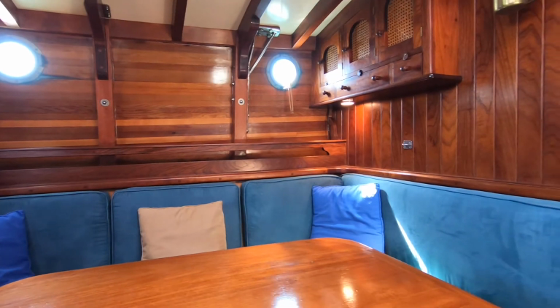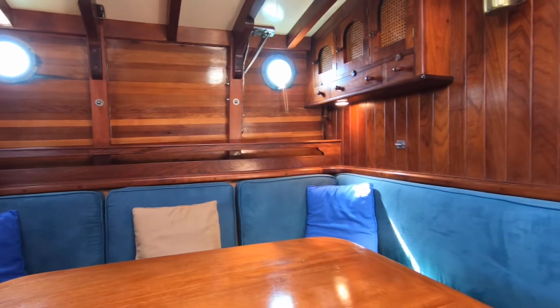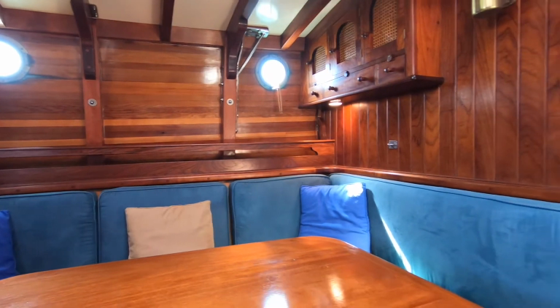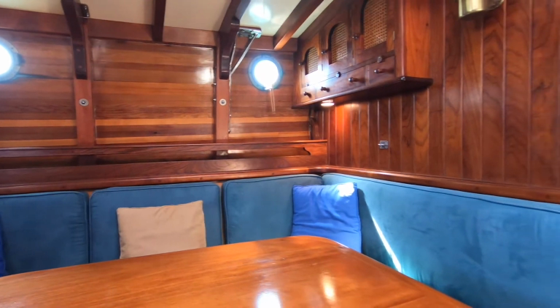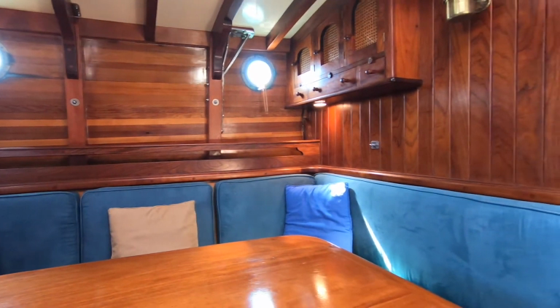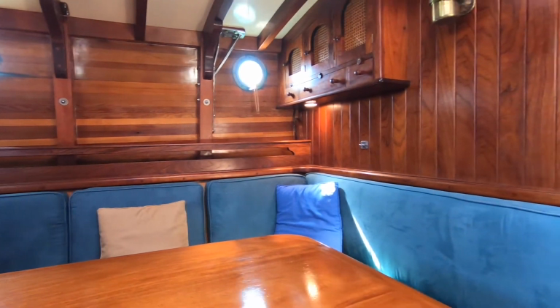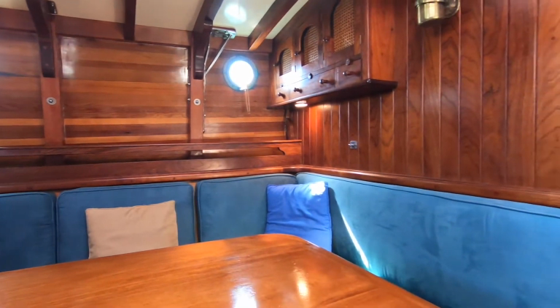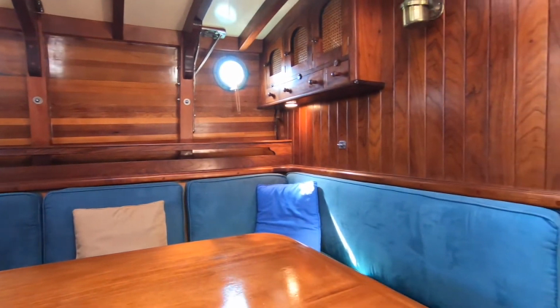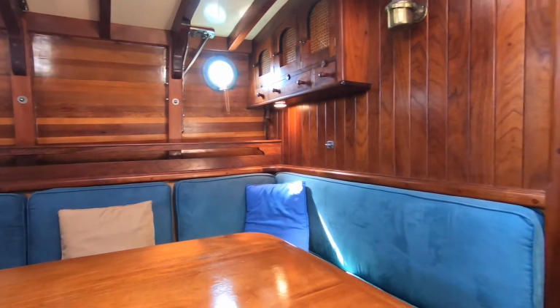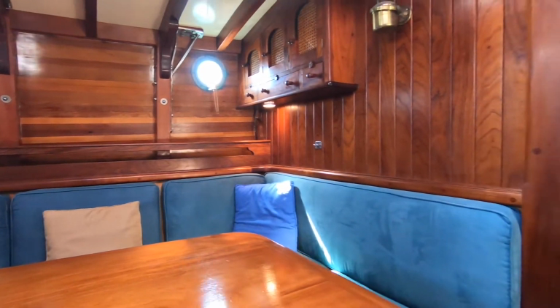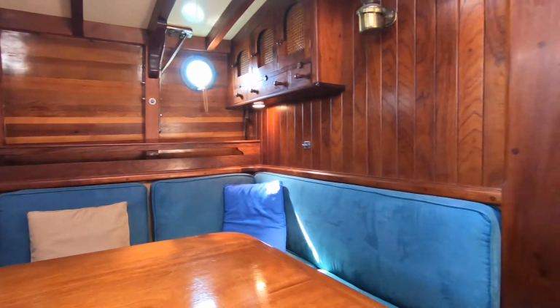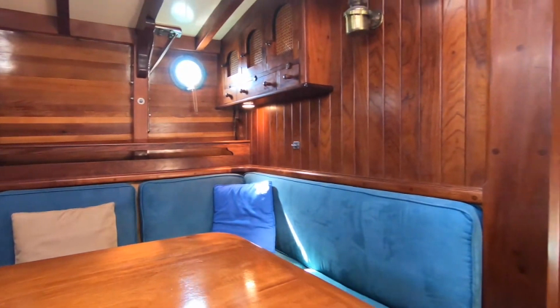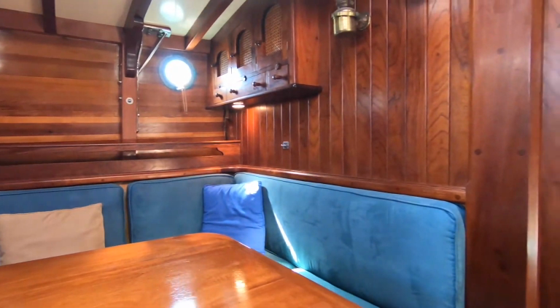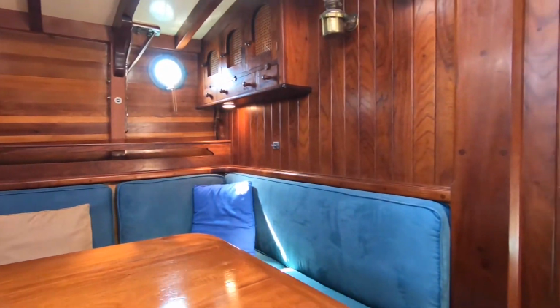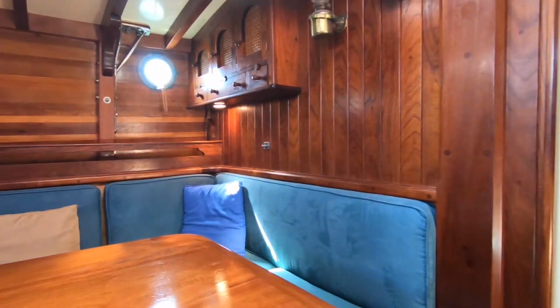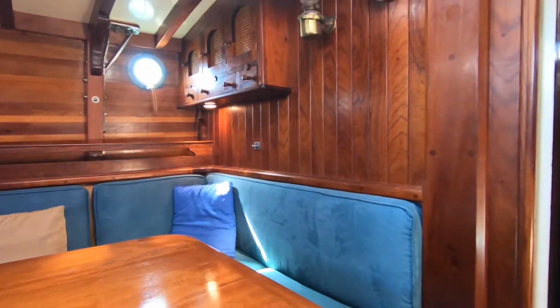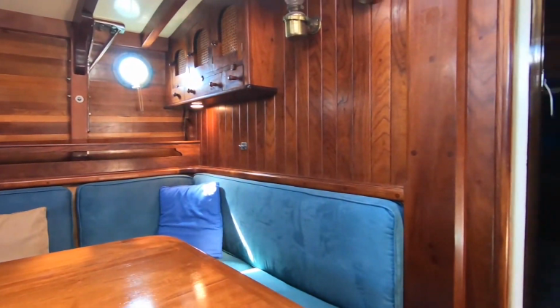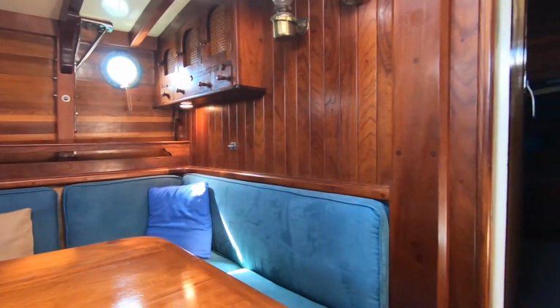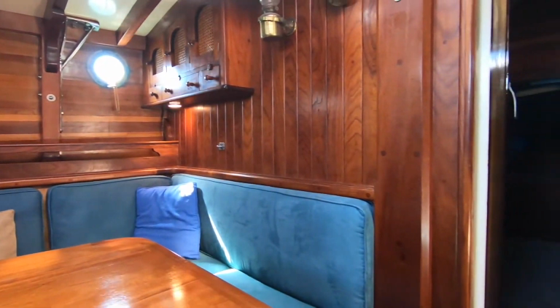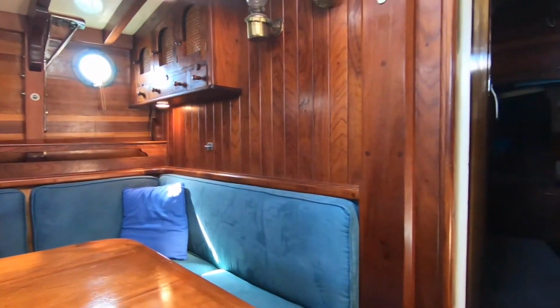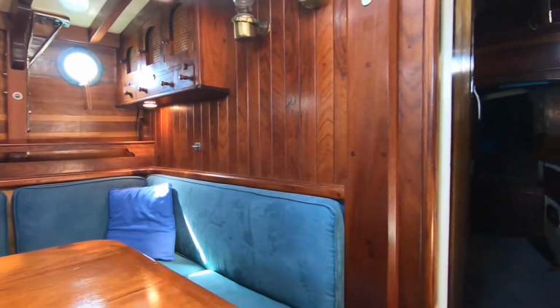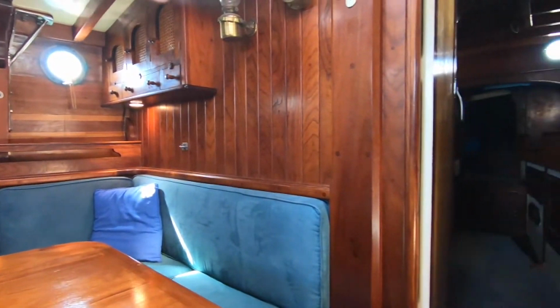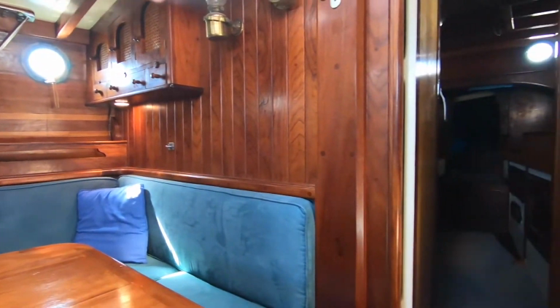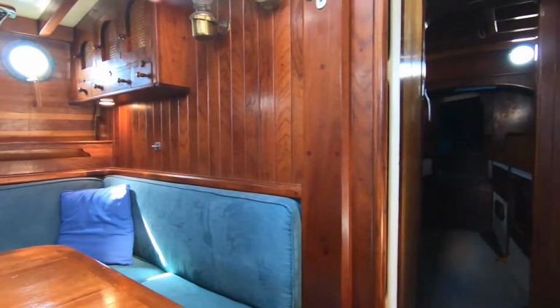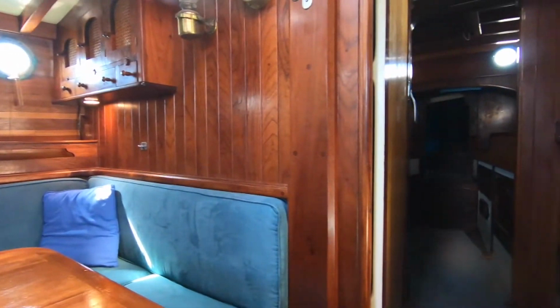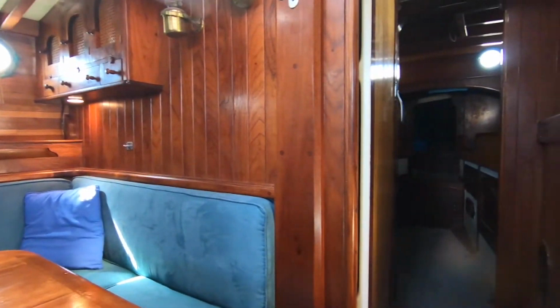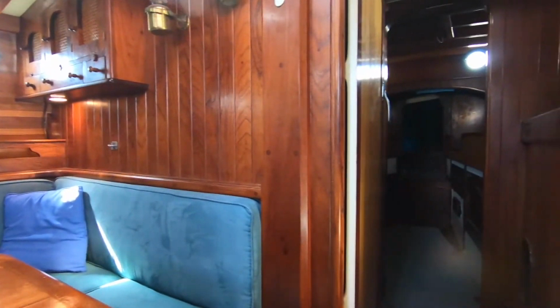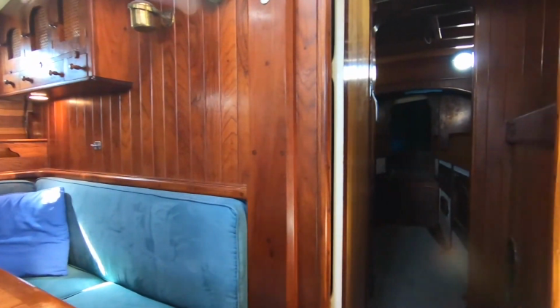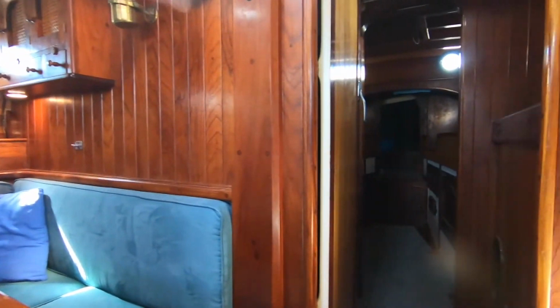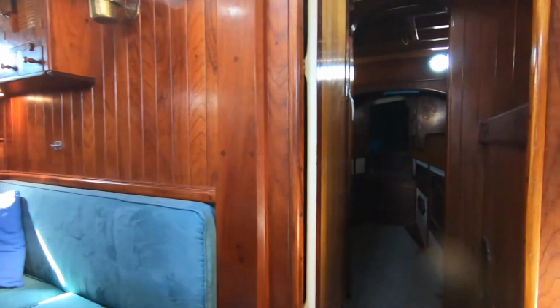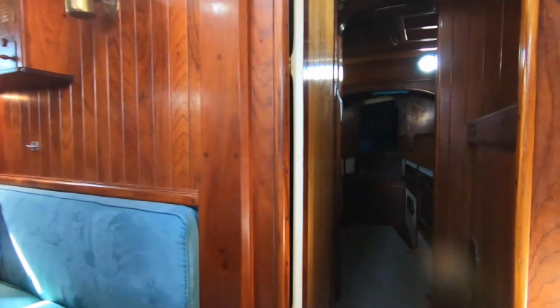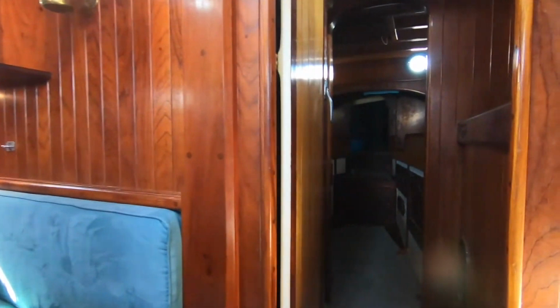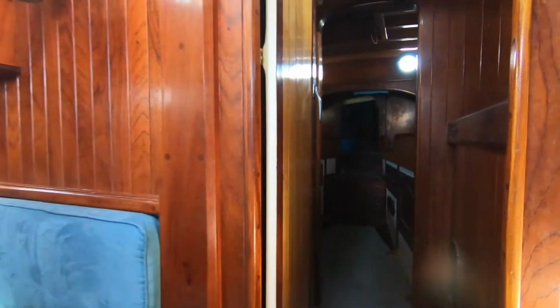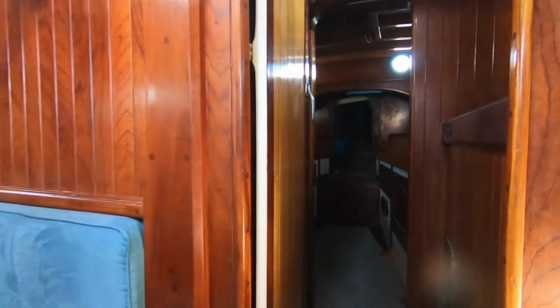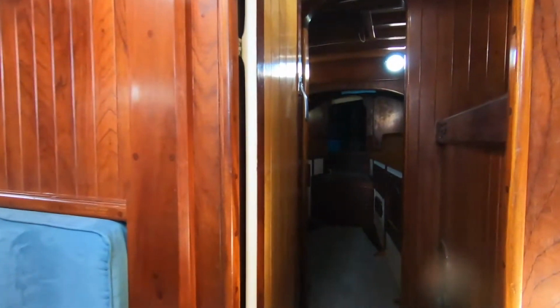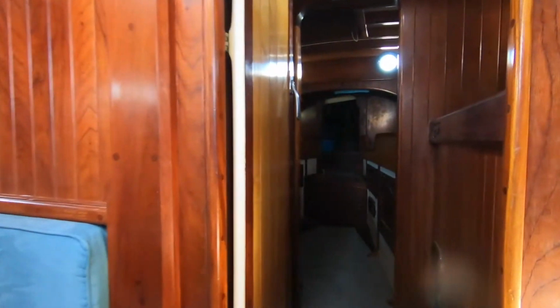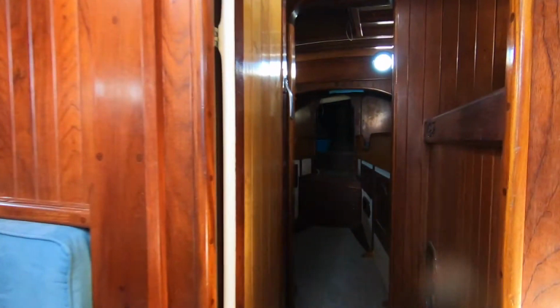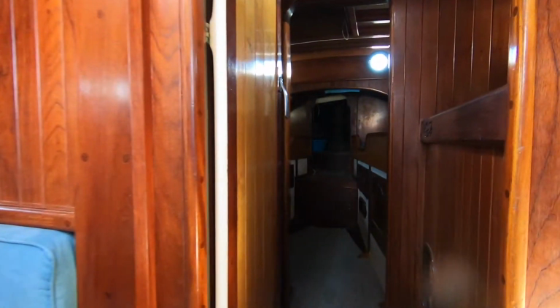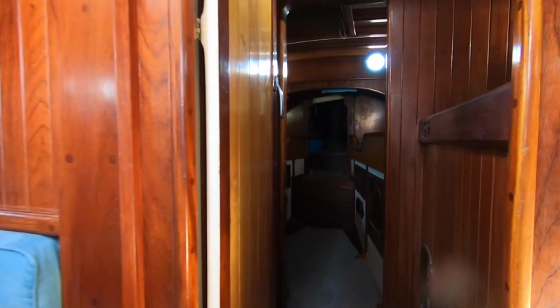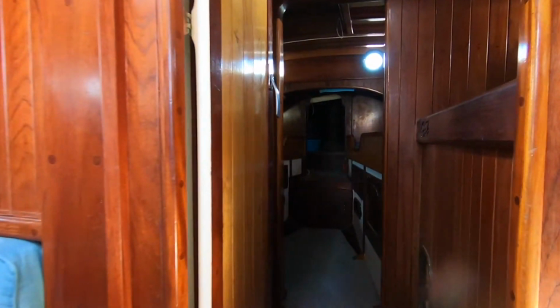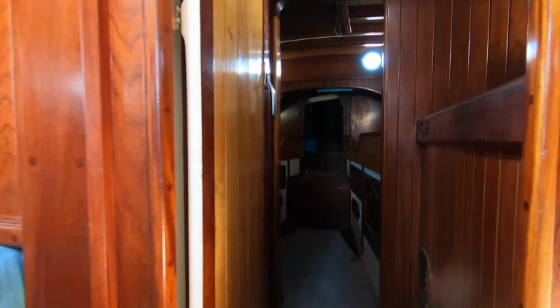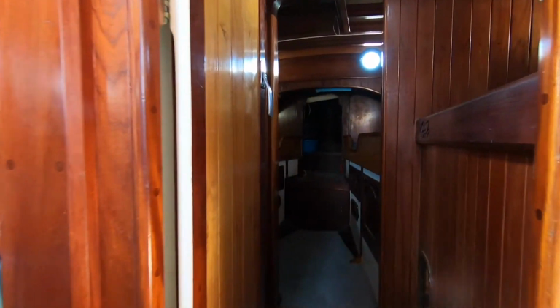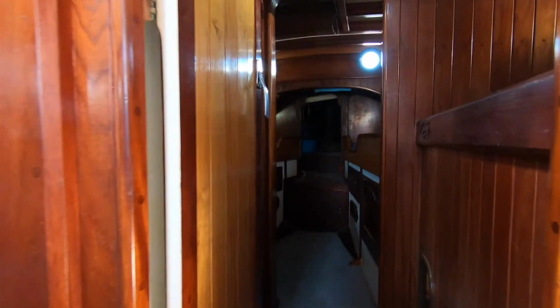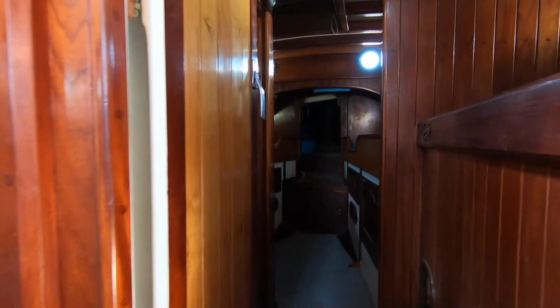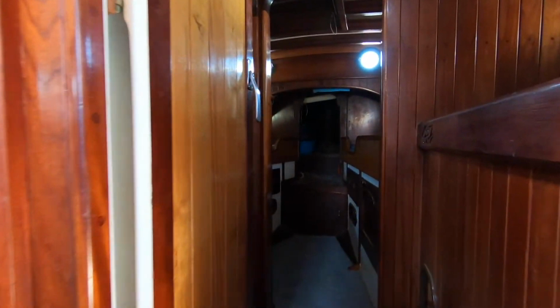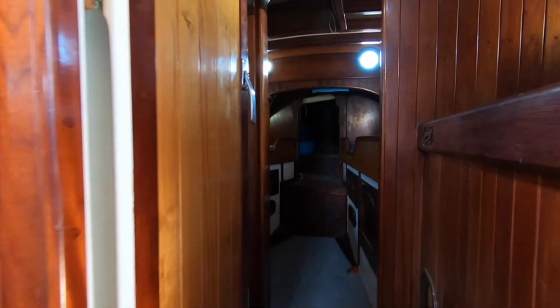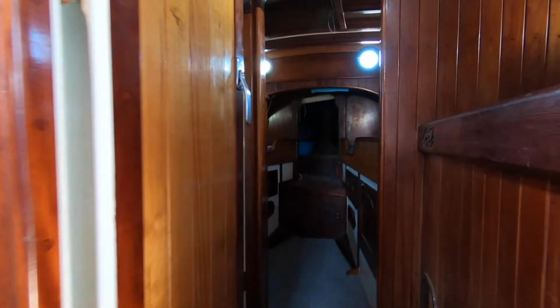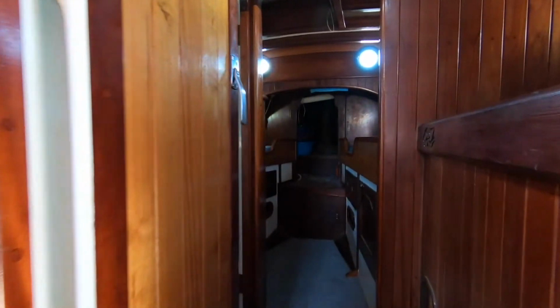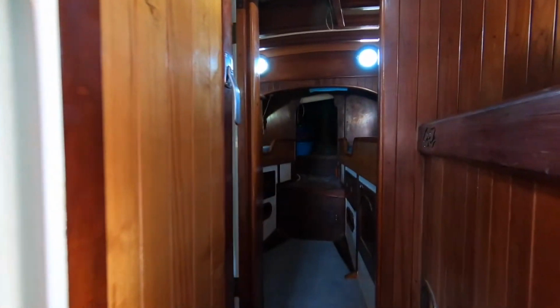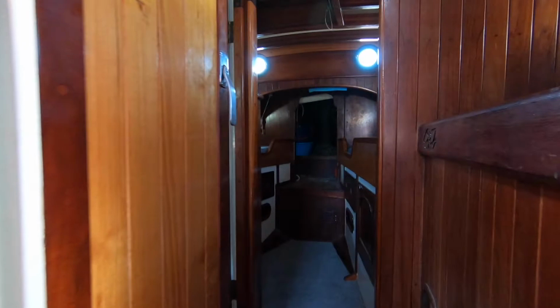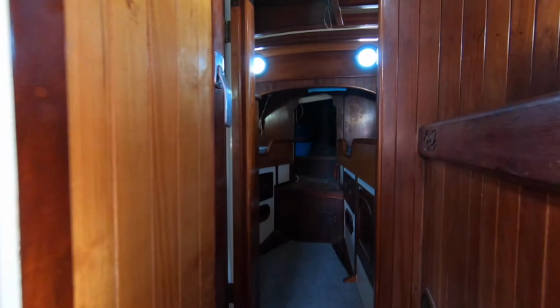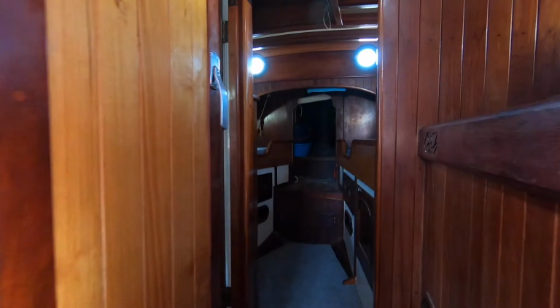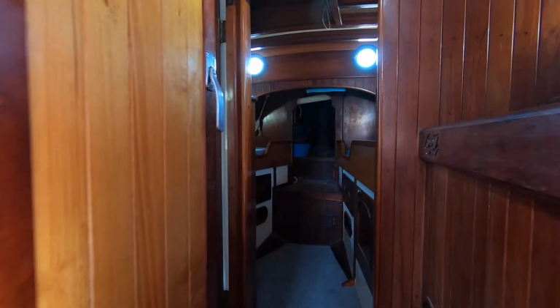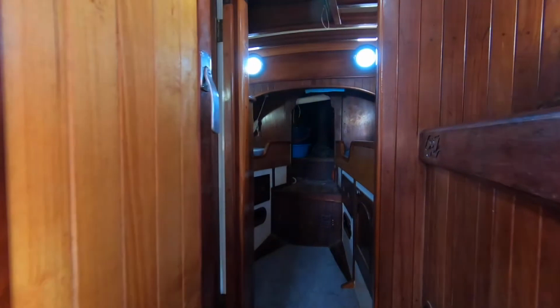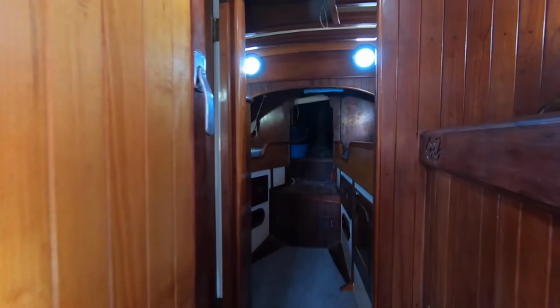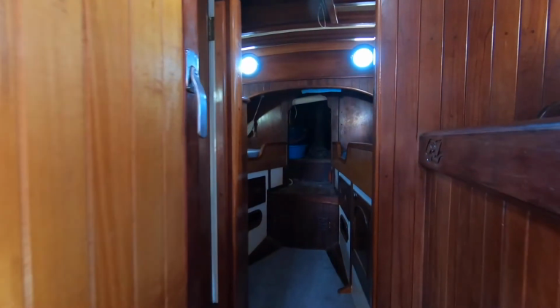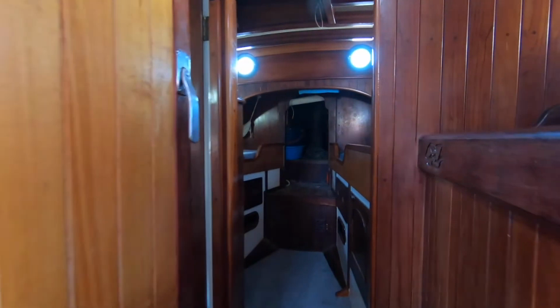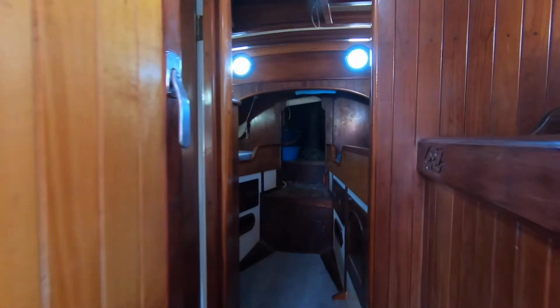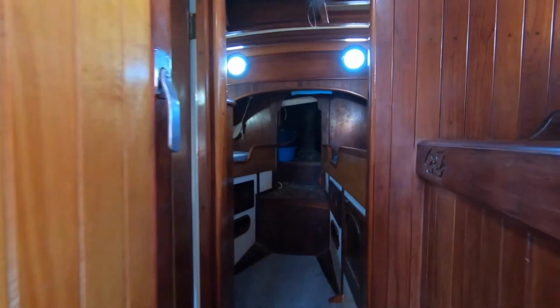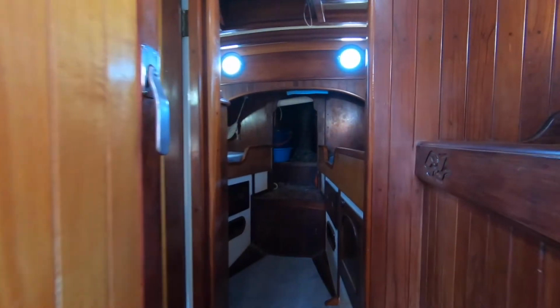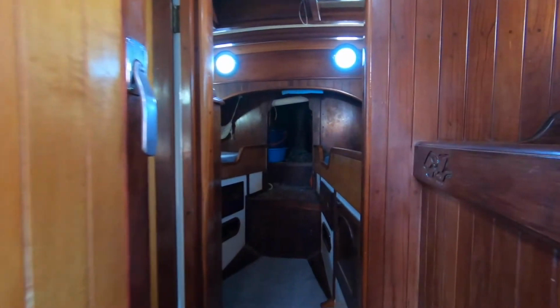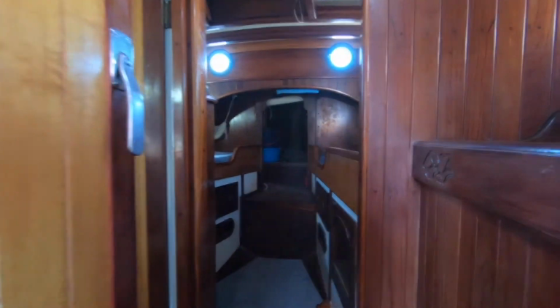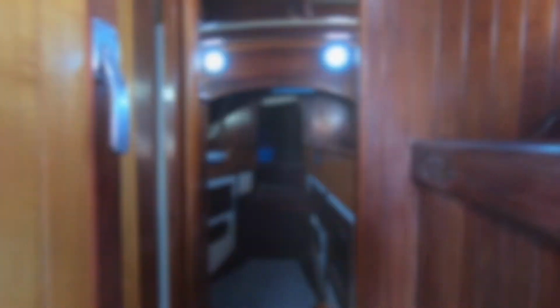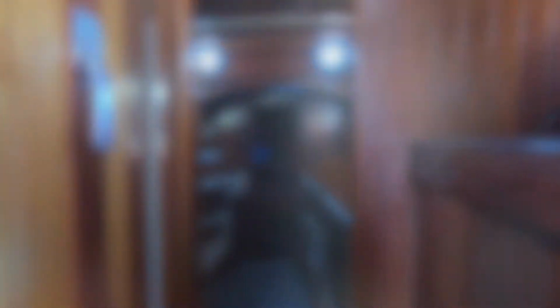There's a great dinette area that easily seats eight, with plenty of room around the boat.